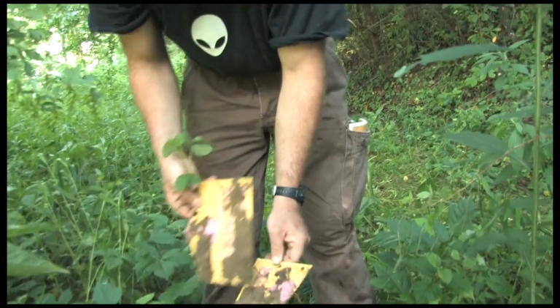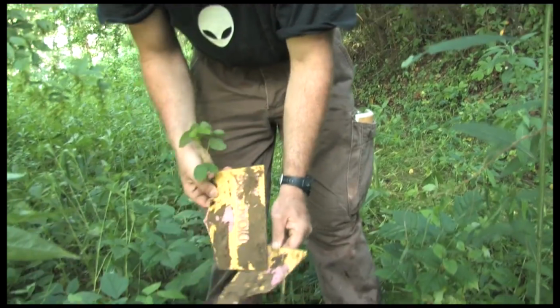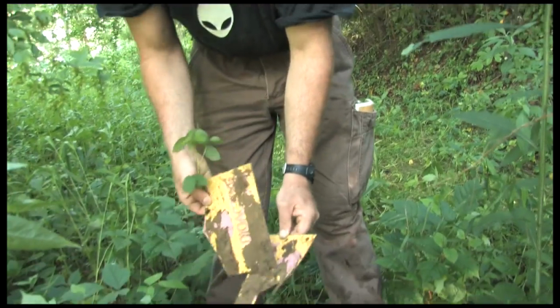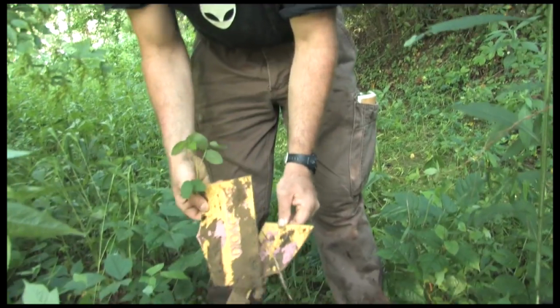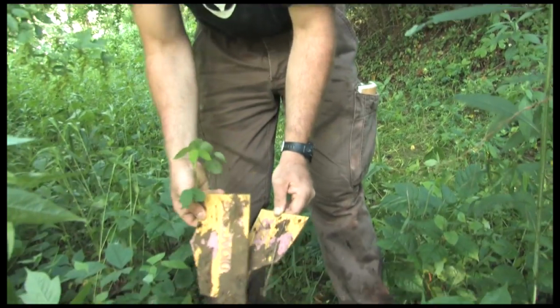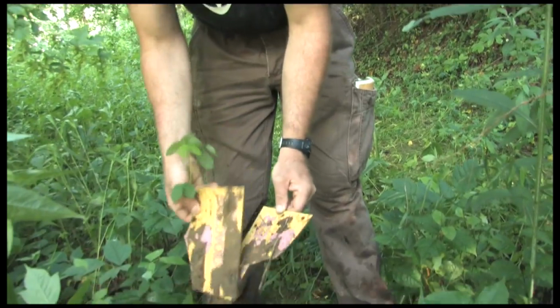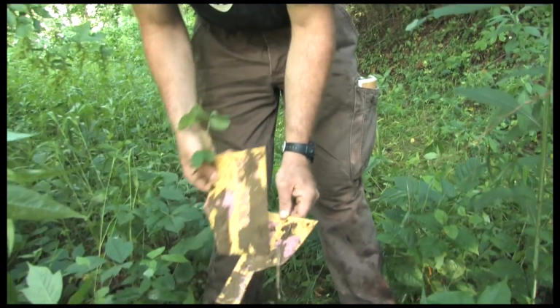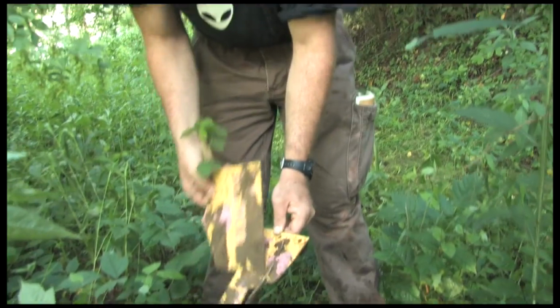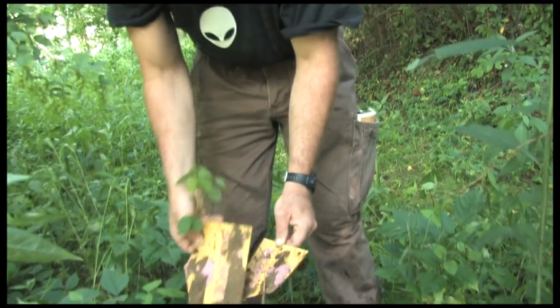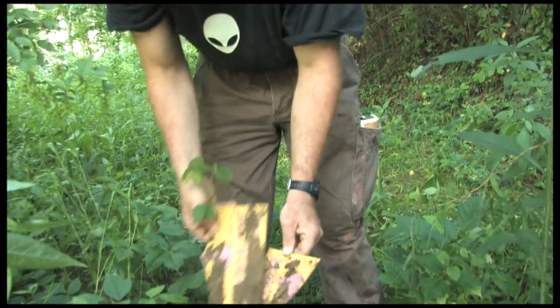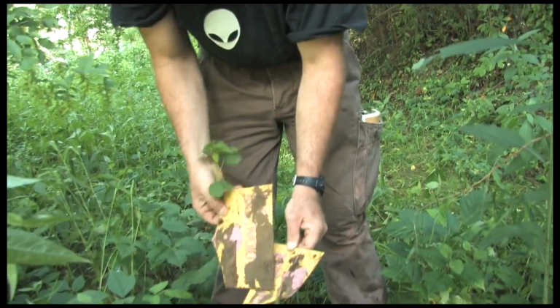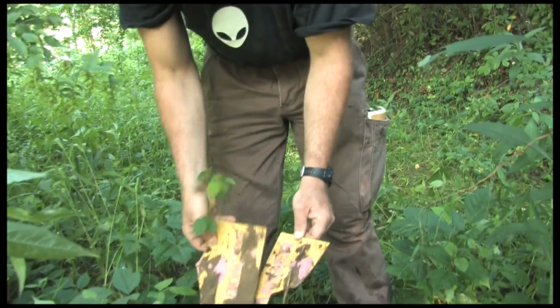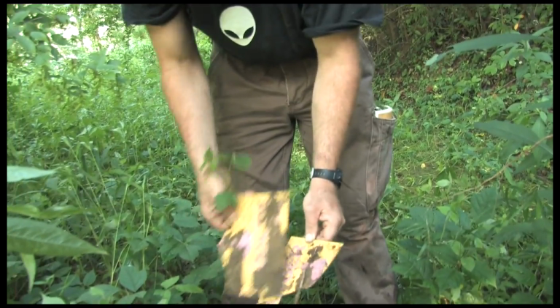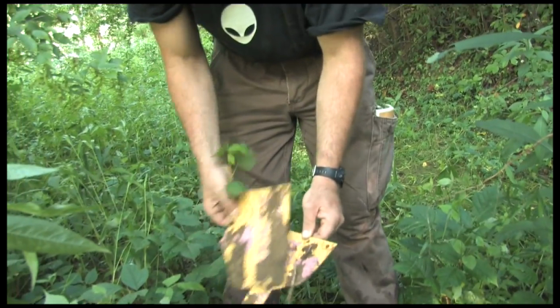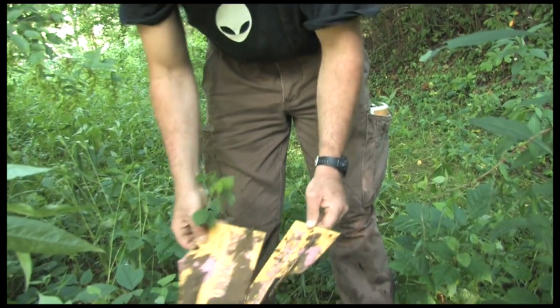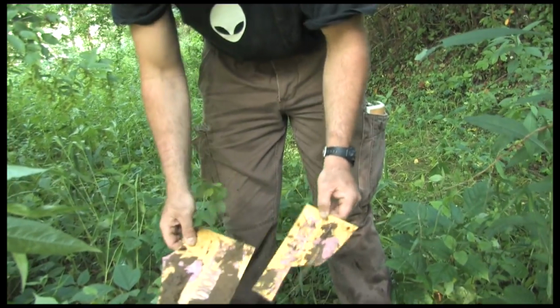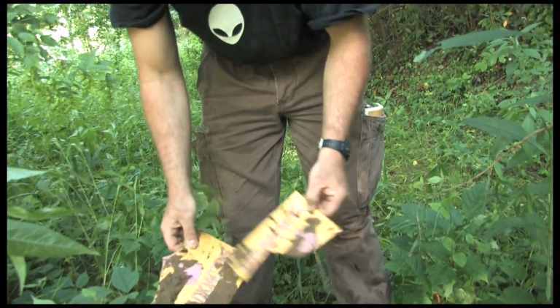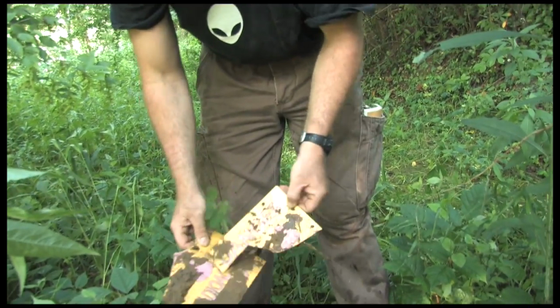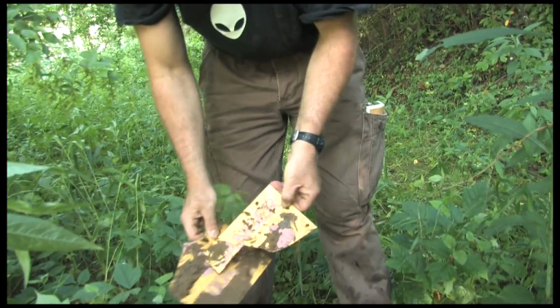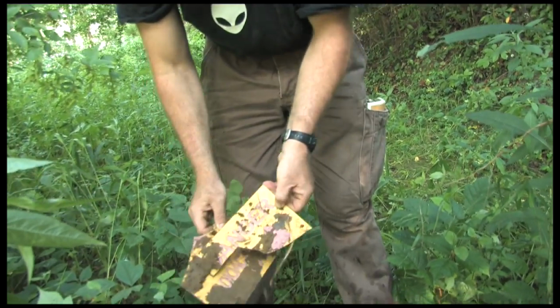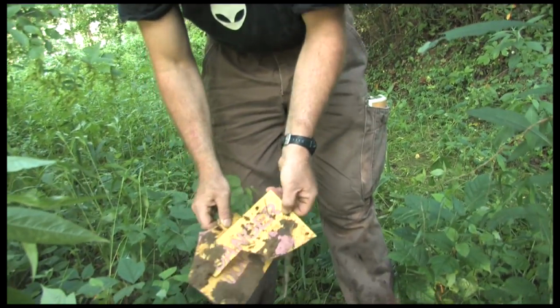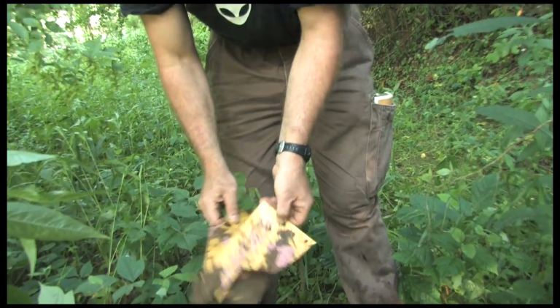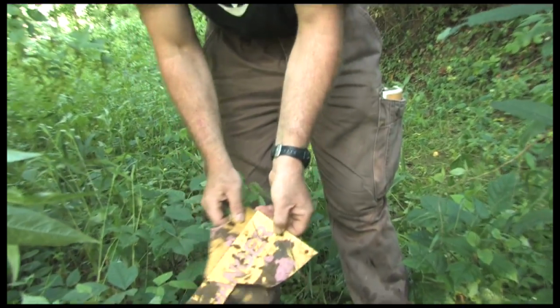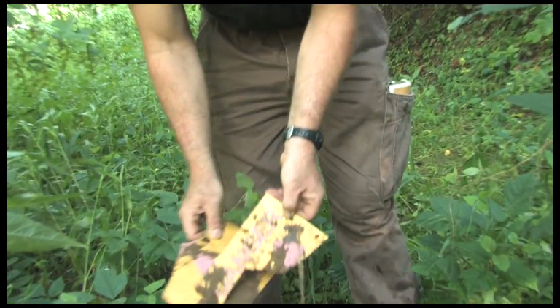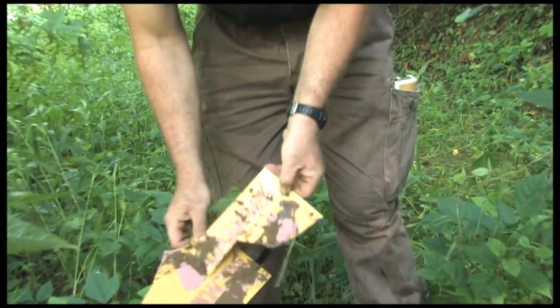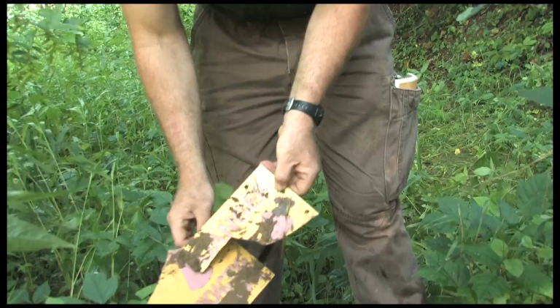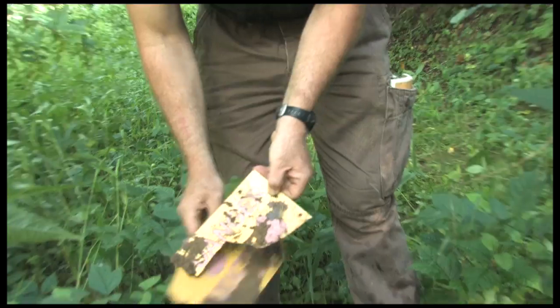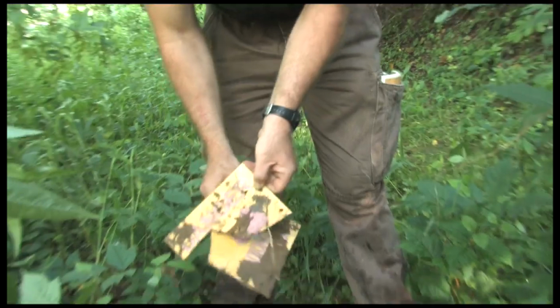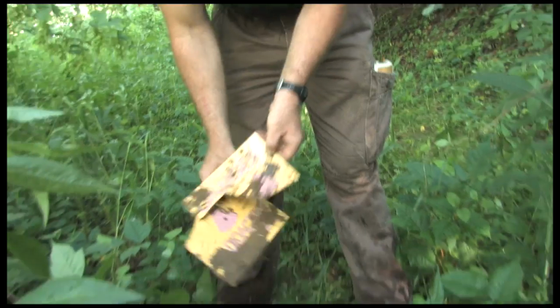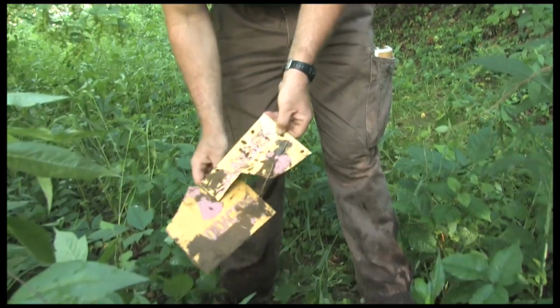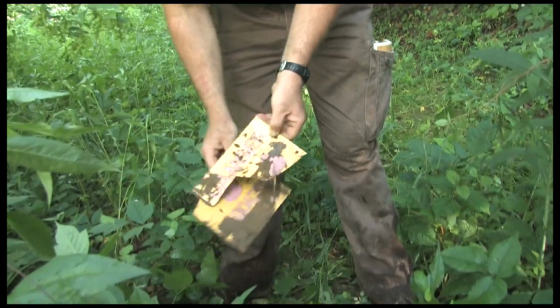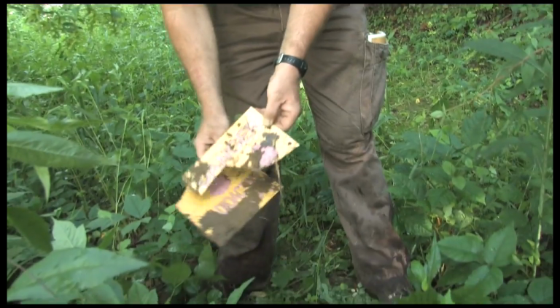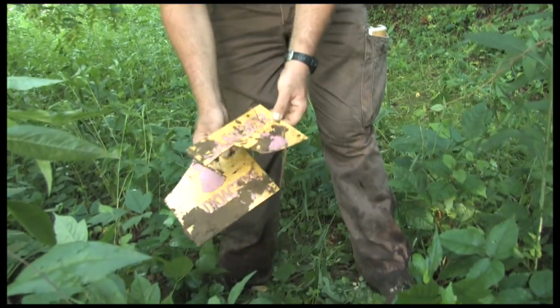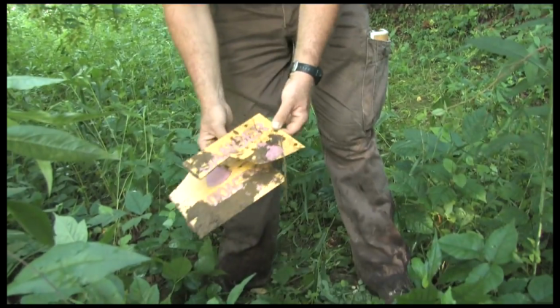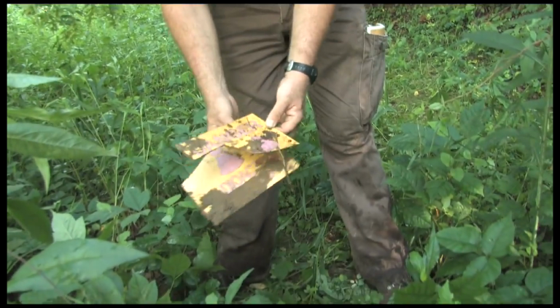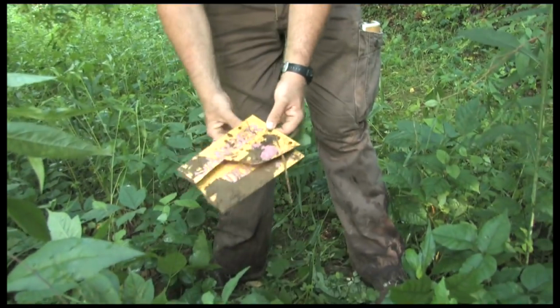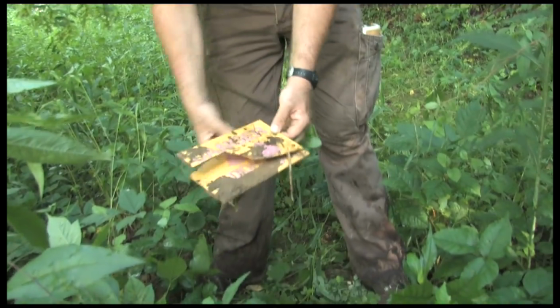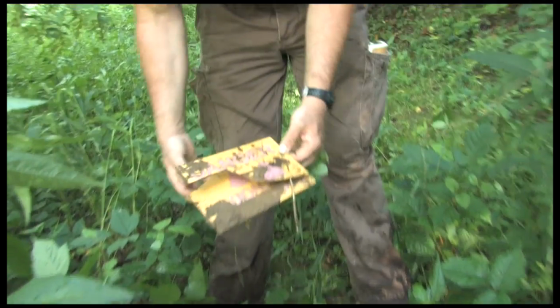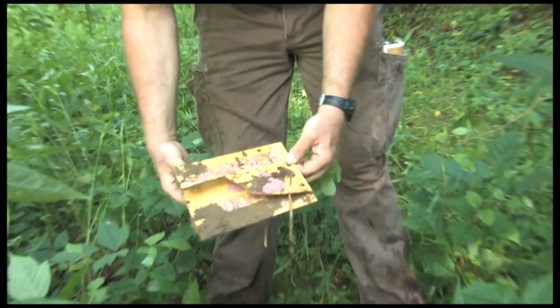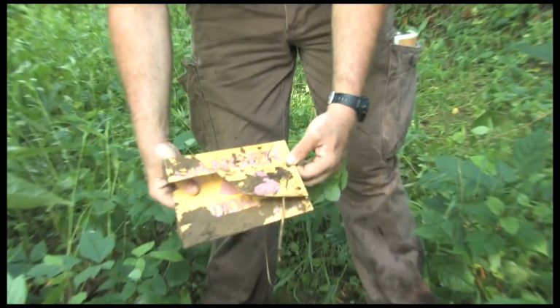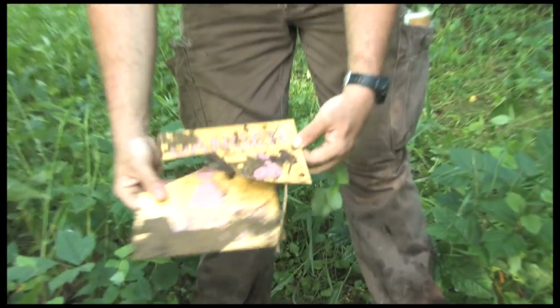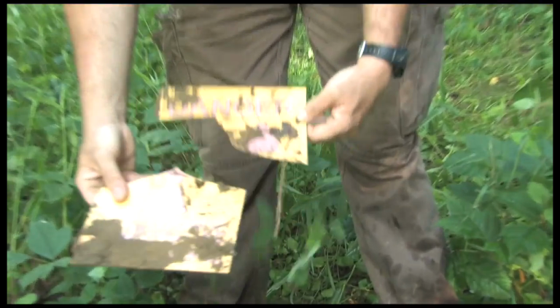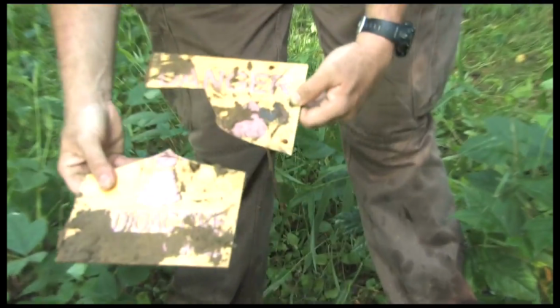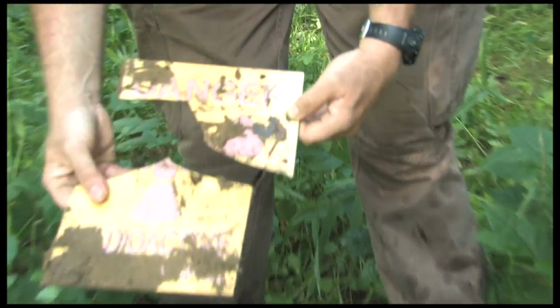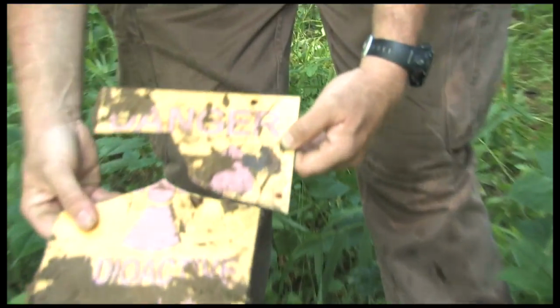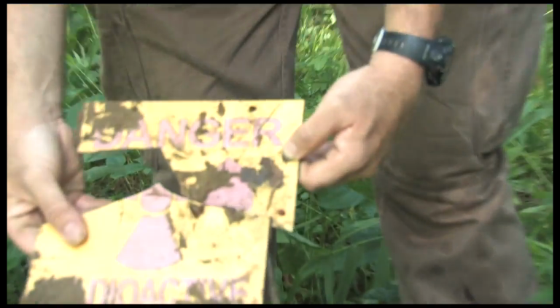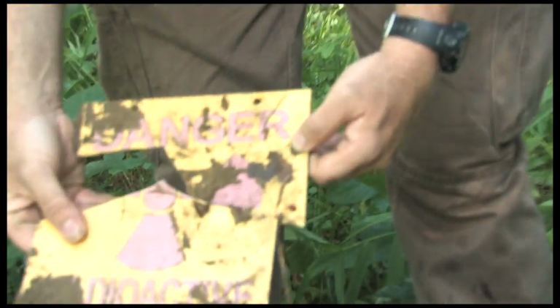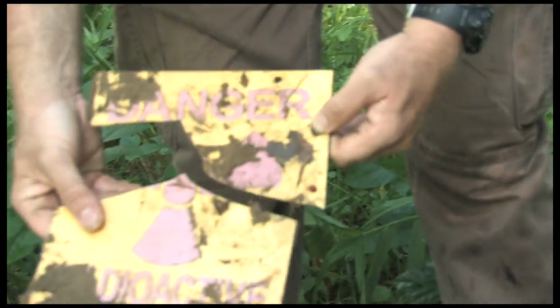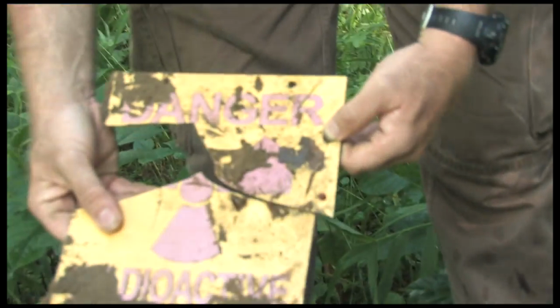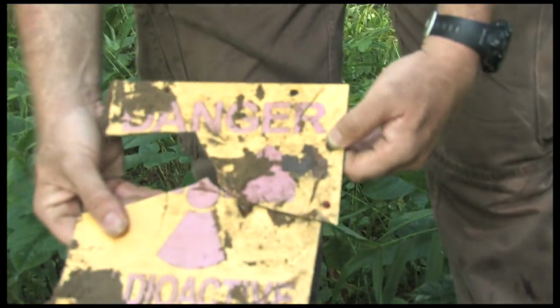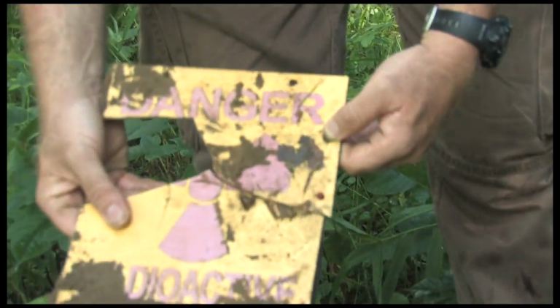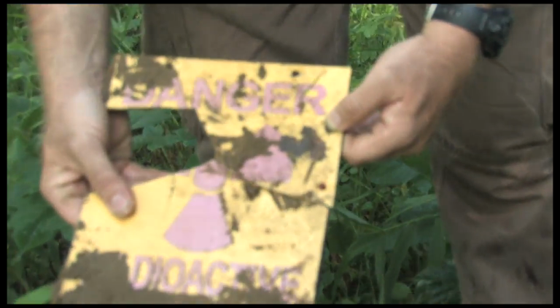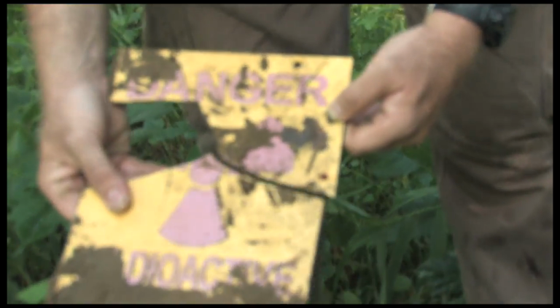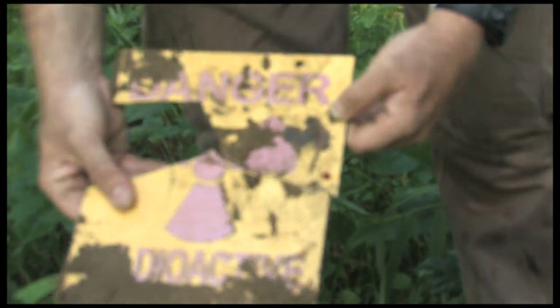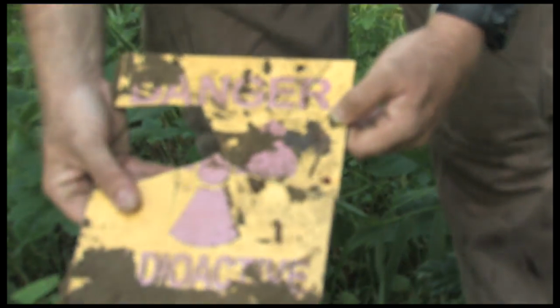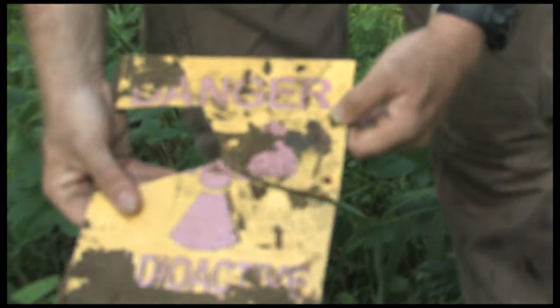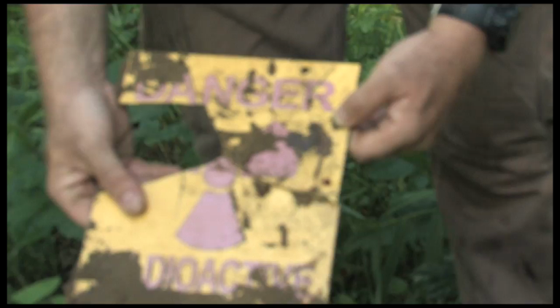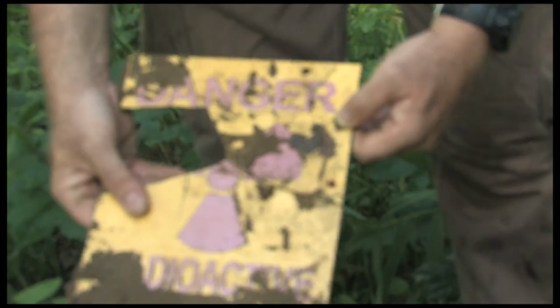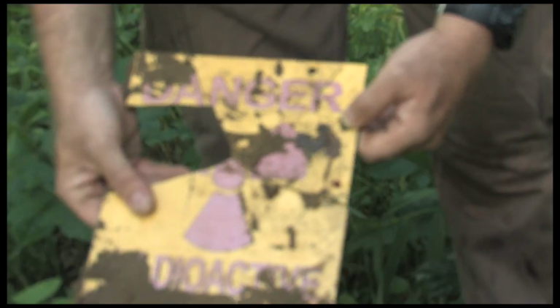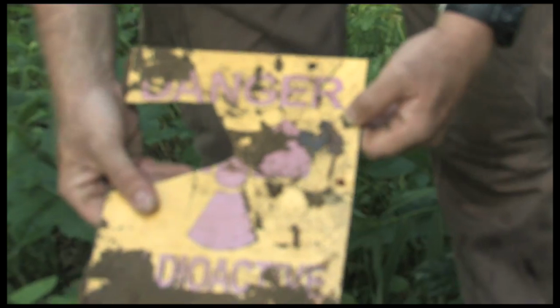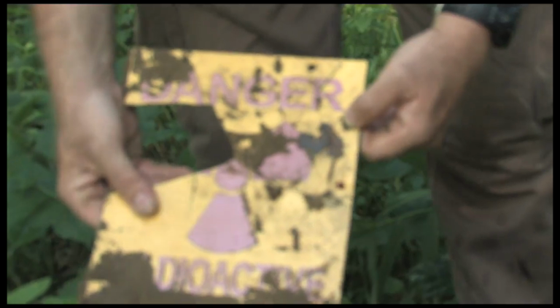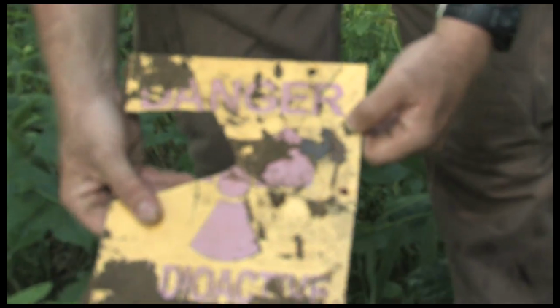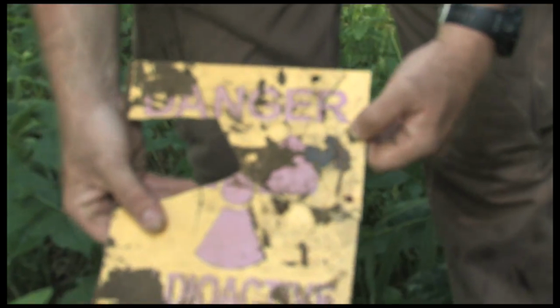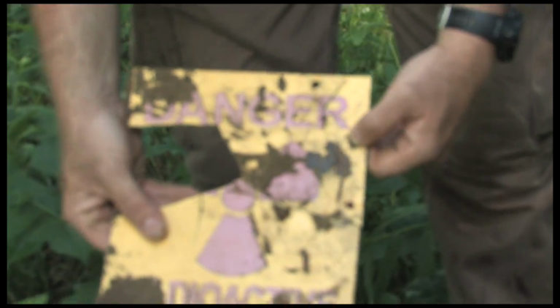We found this area in 1998. Ashland put up these signs in 1988 or 1989.